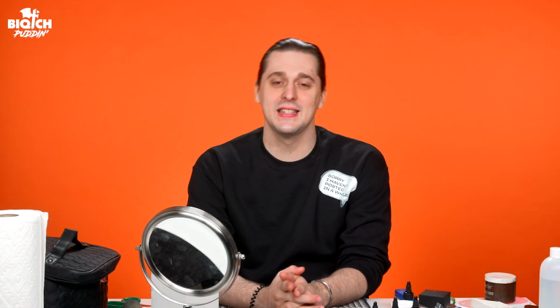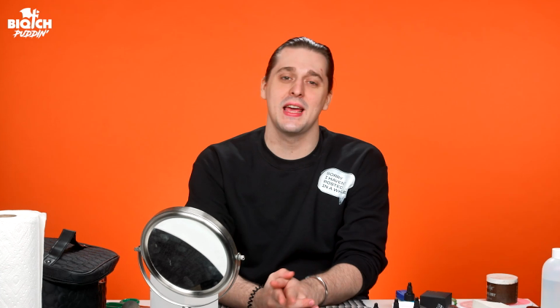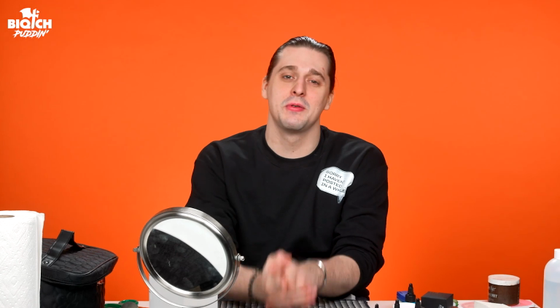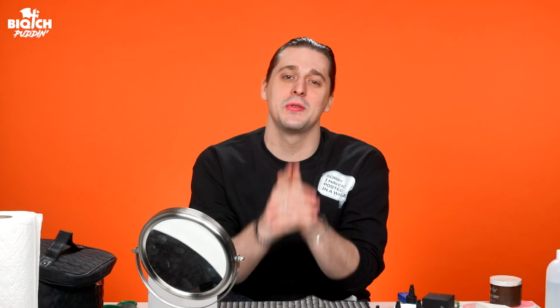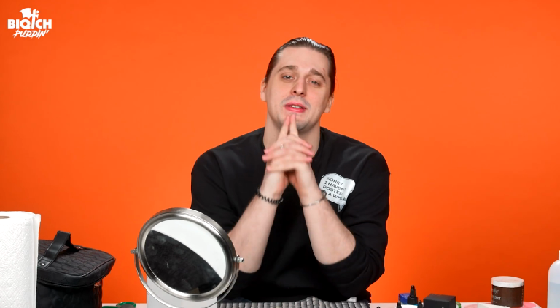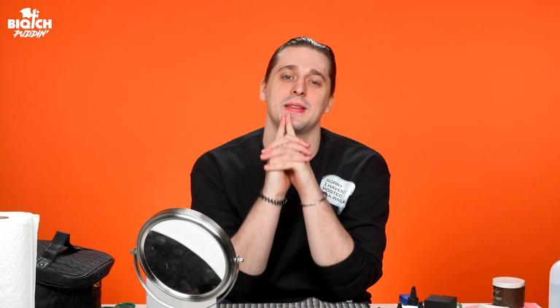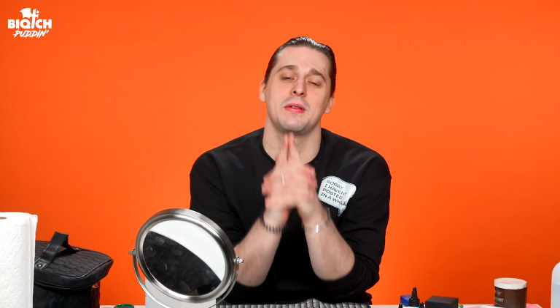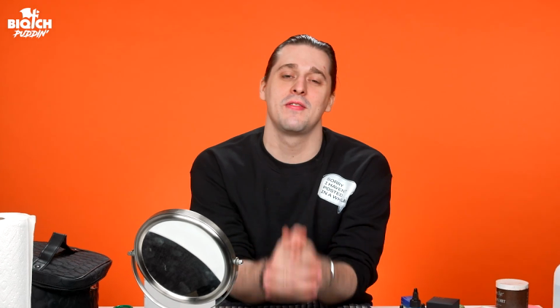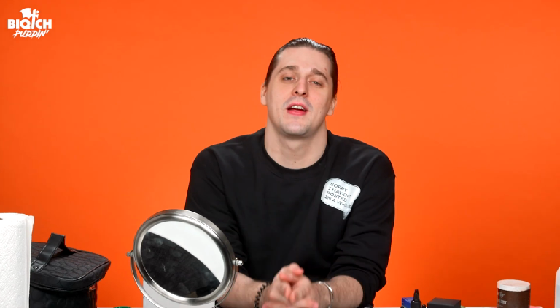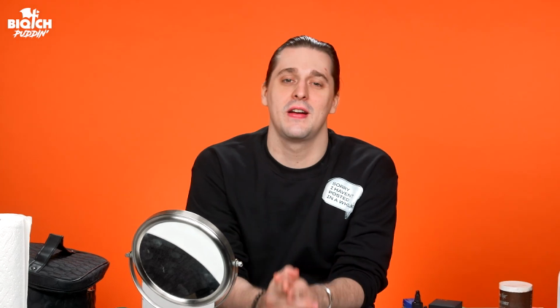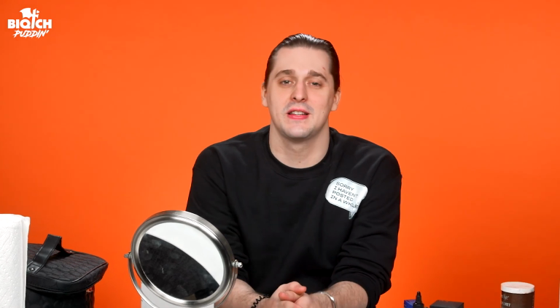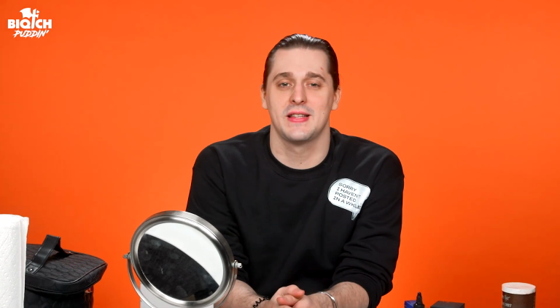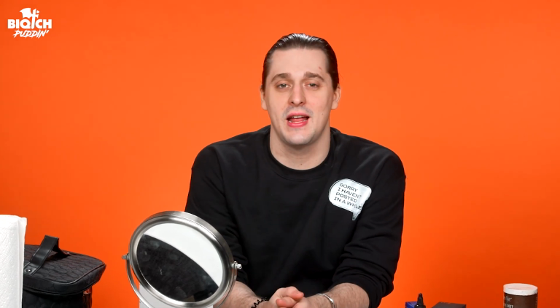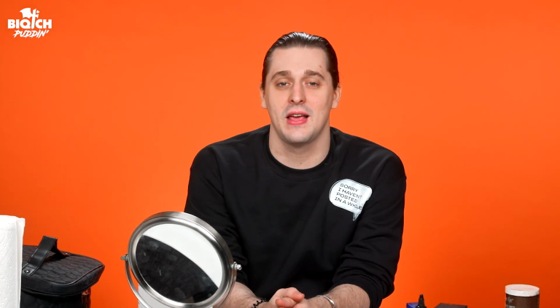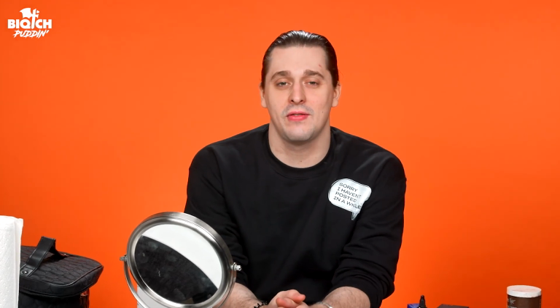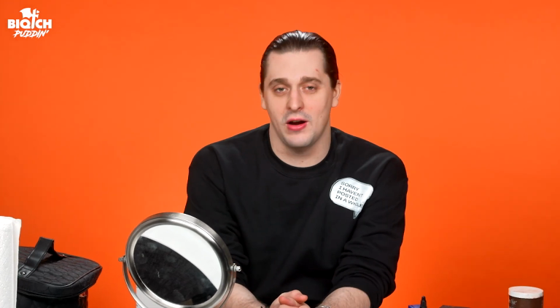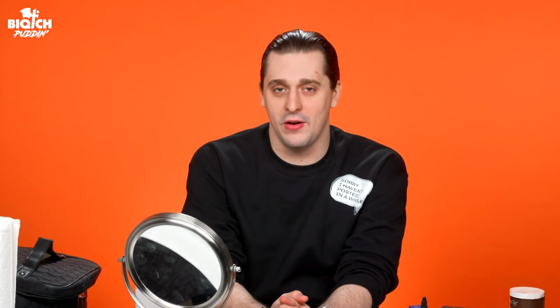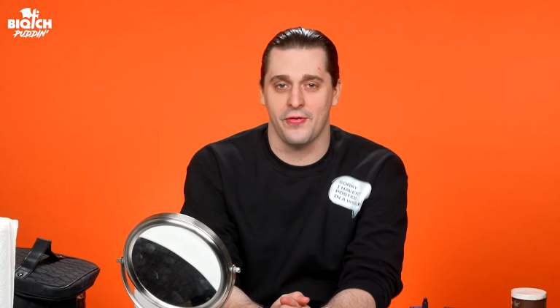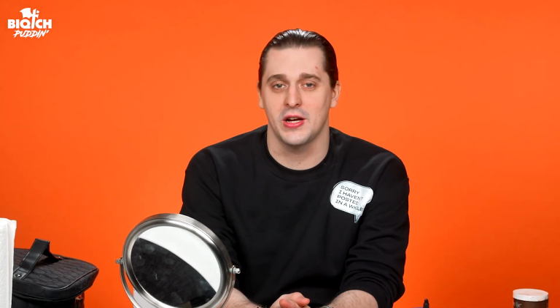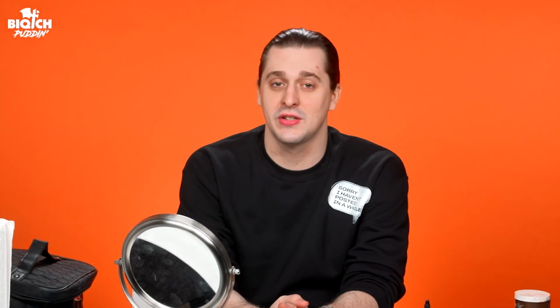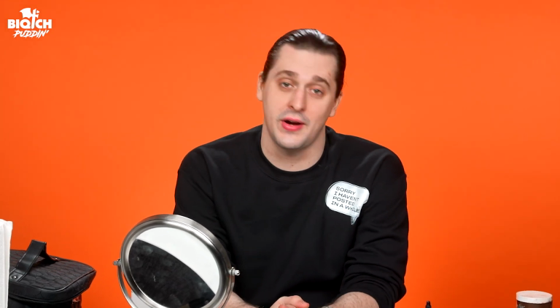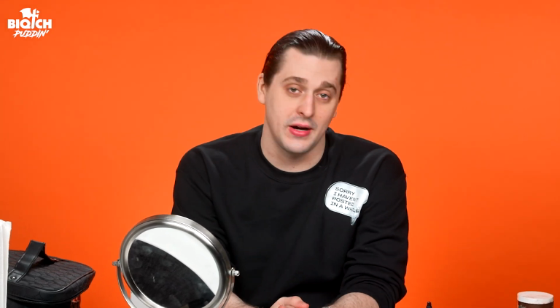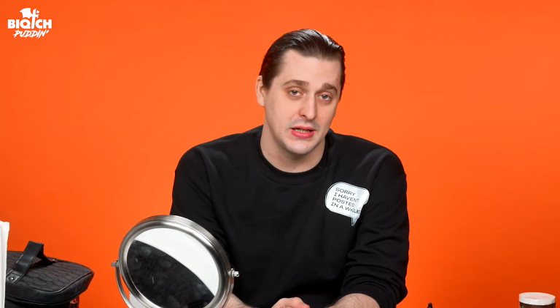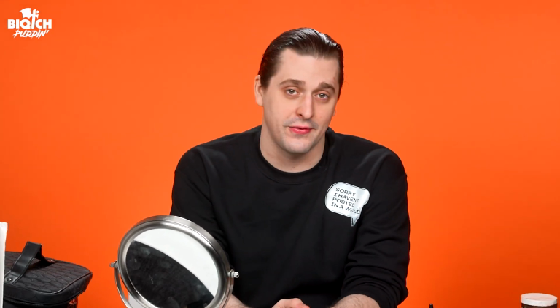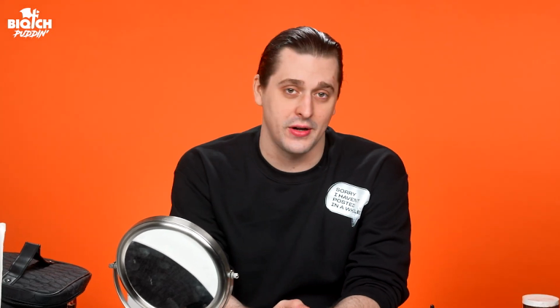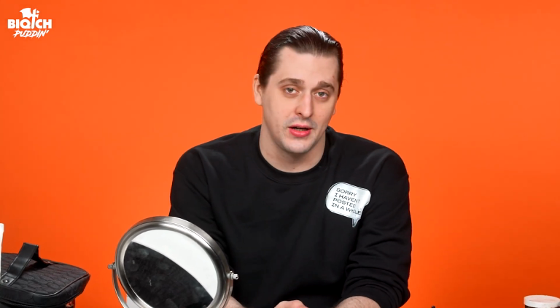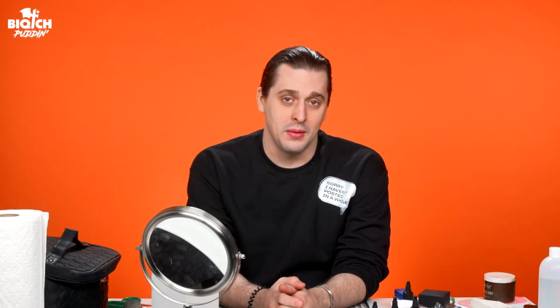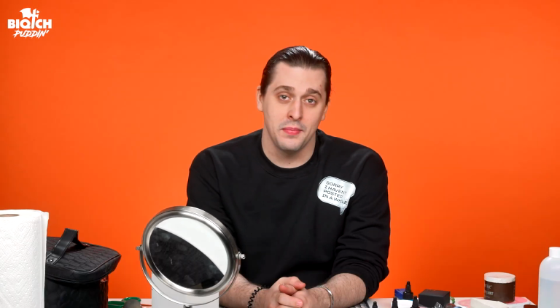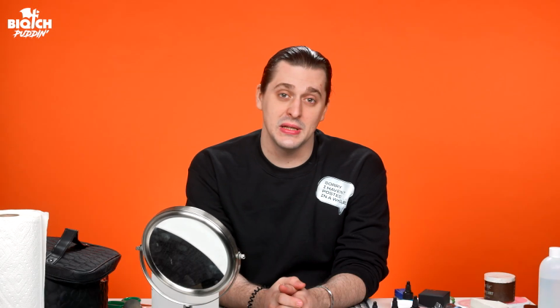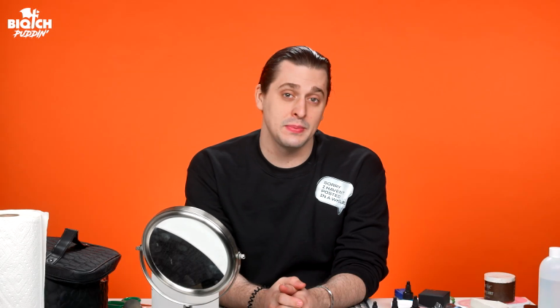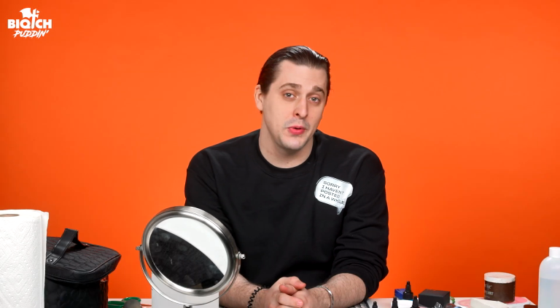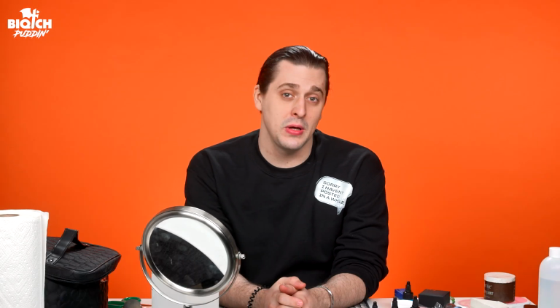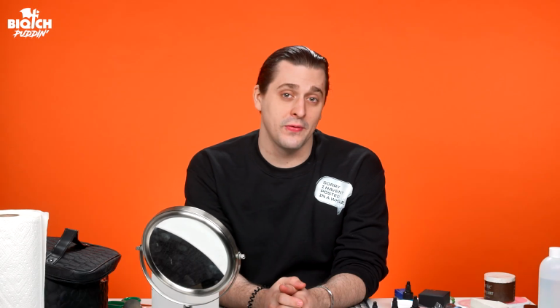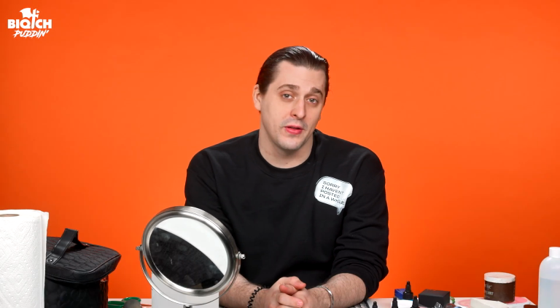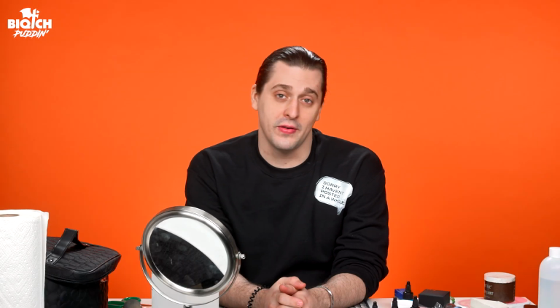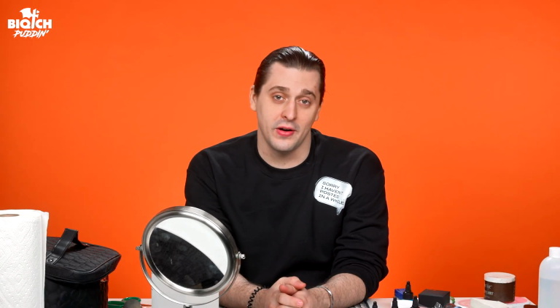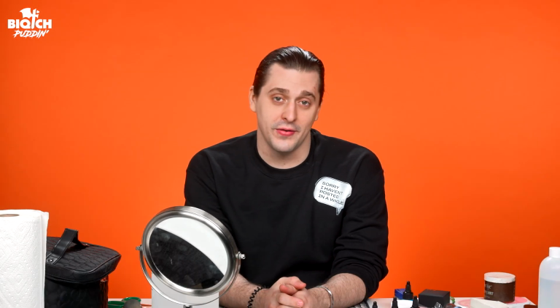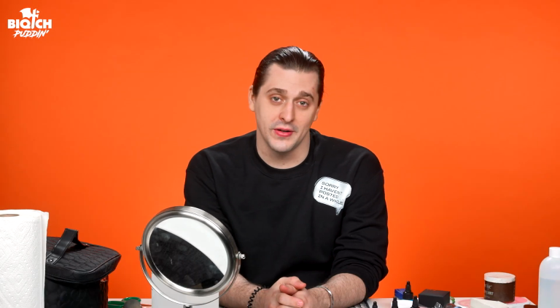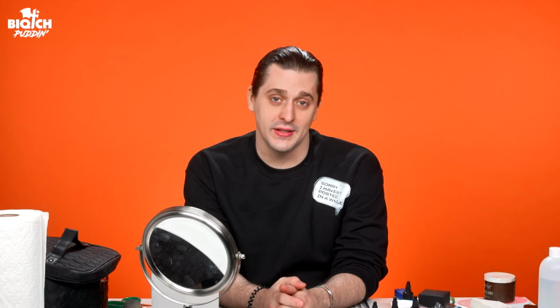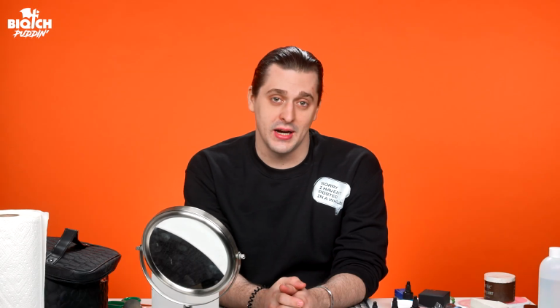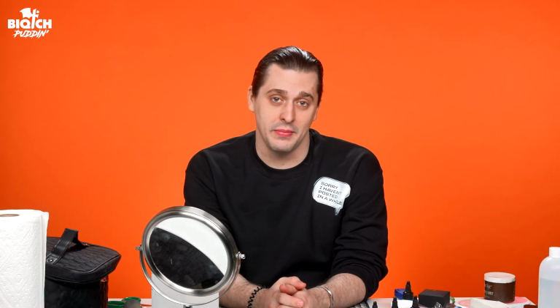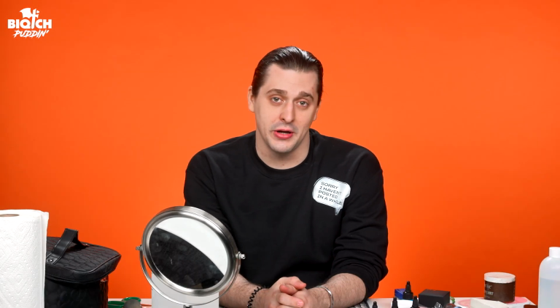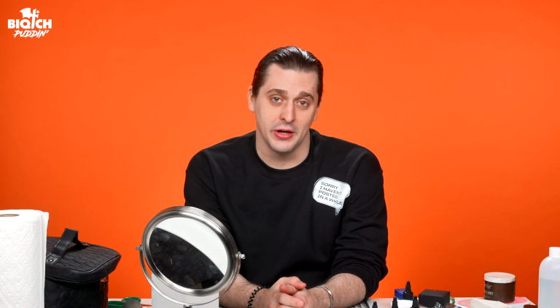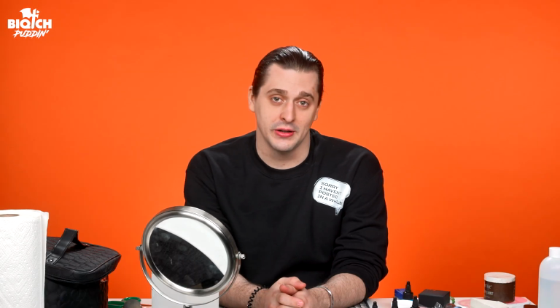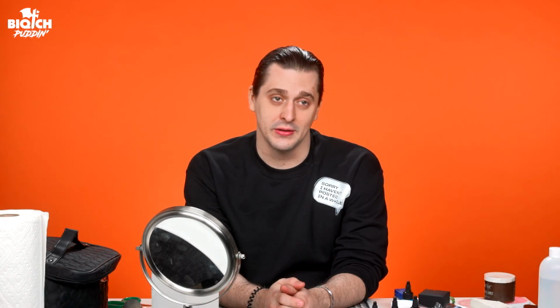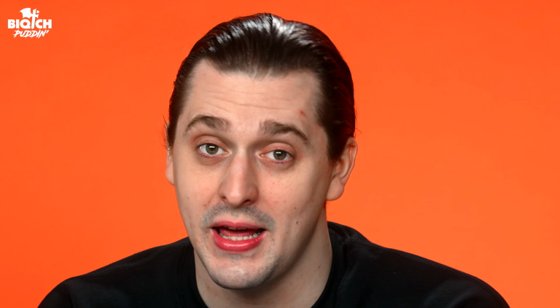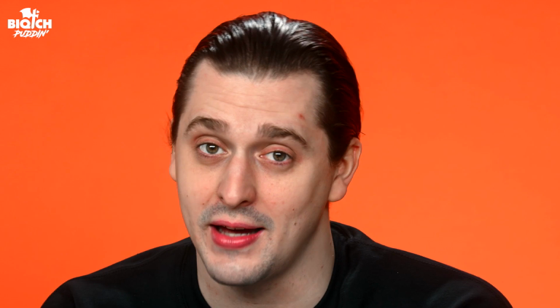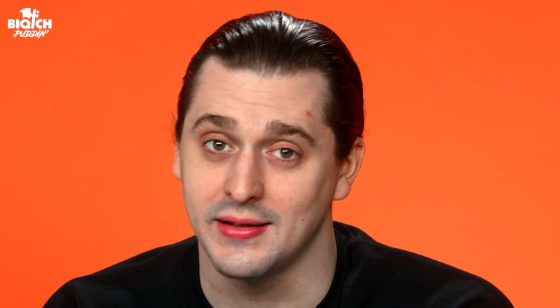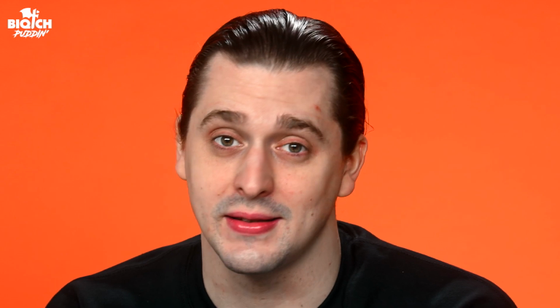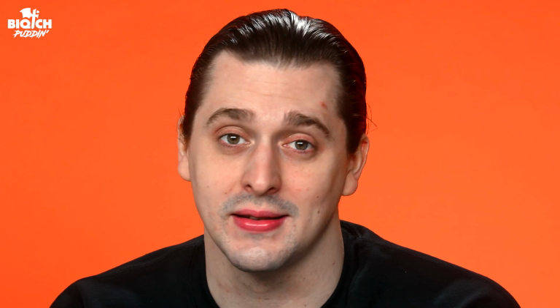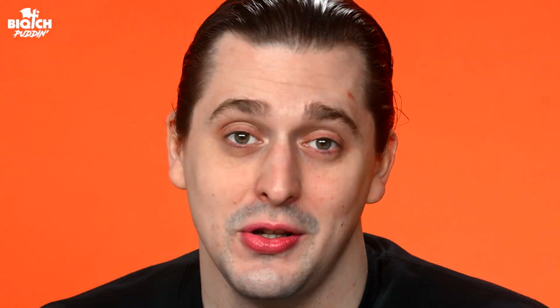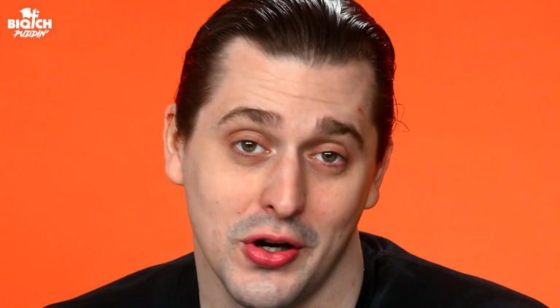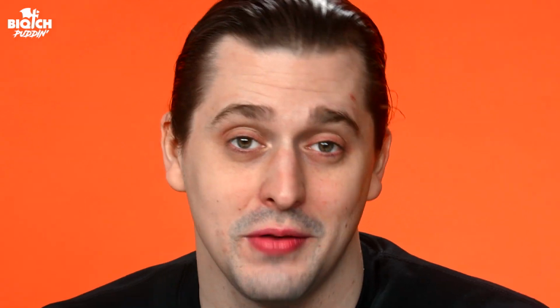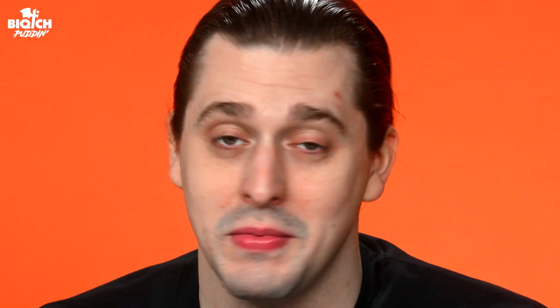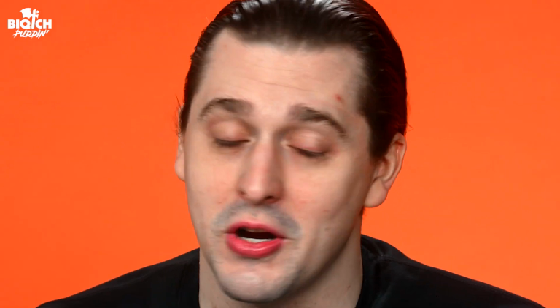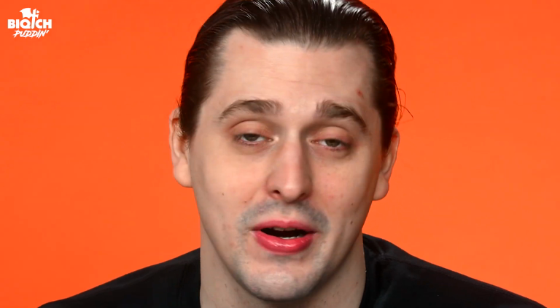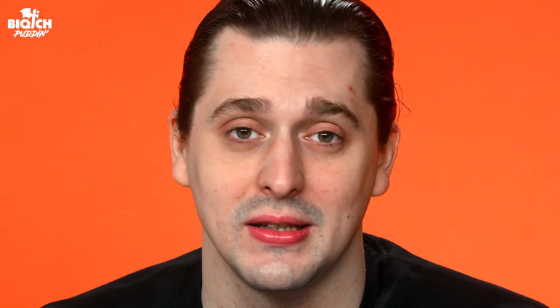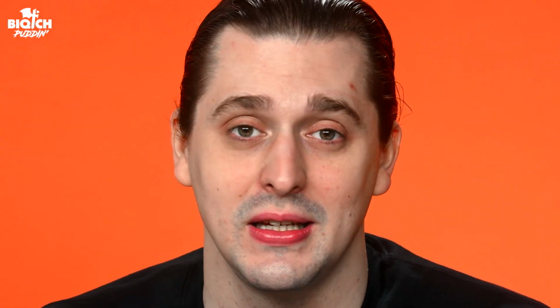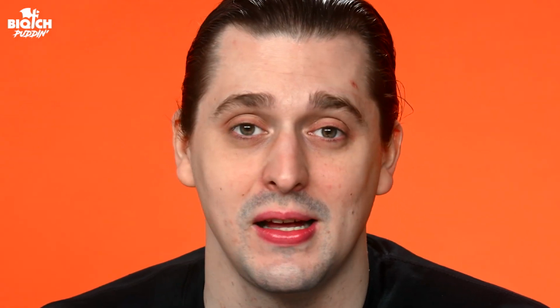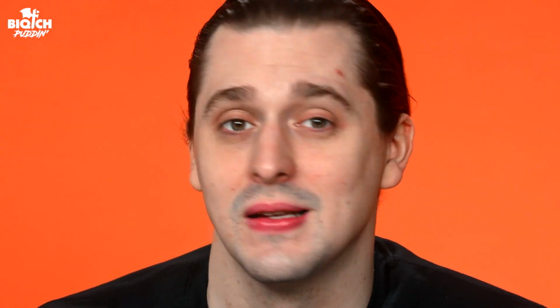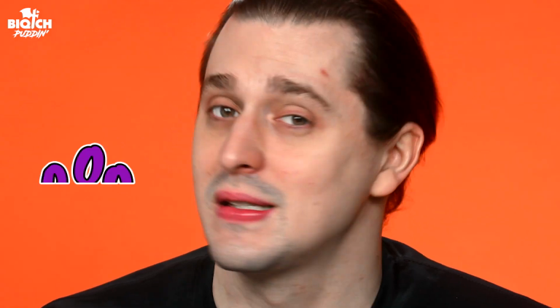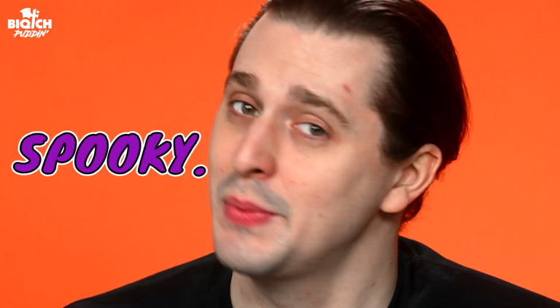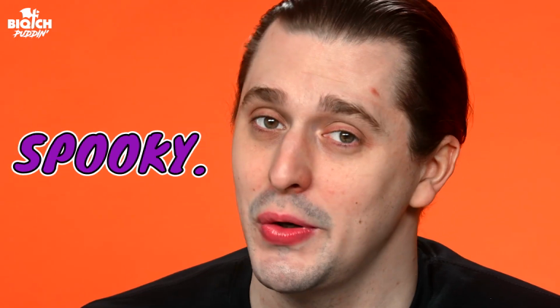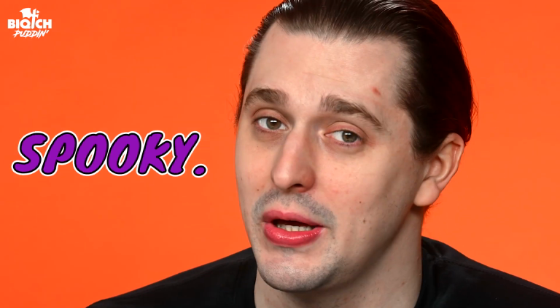Today, we're doing something very exciting, very fresh, very different. I'm going to be spooky for the very first time here. Yes, you heard me correctly — spooky.